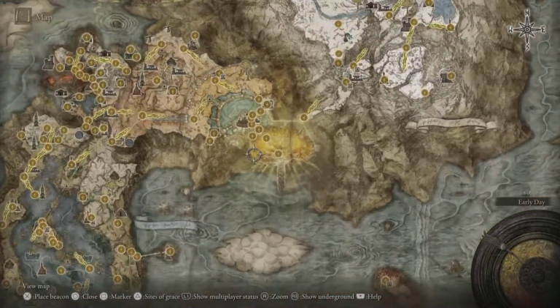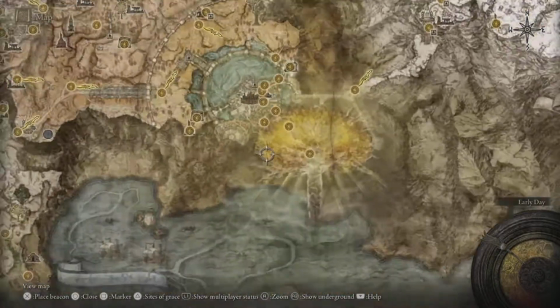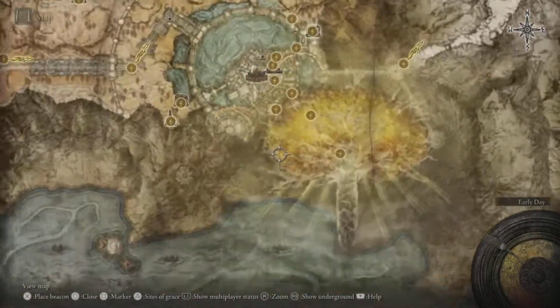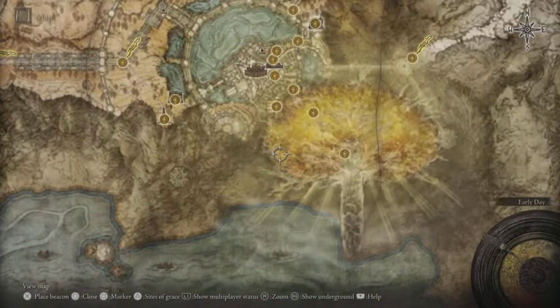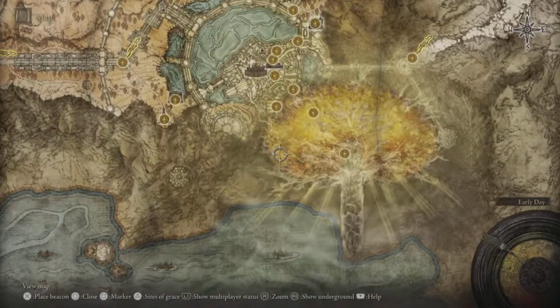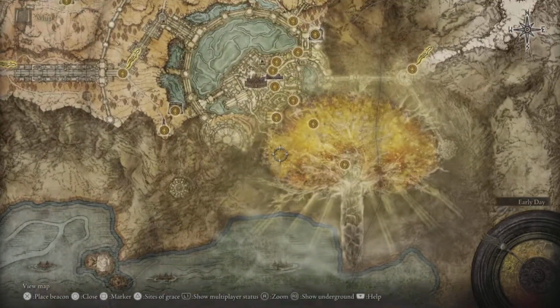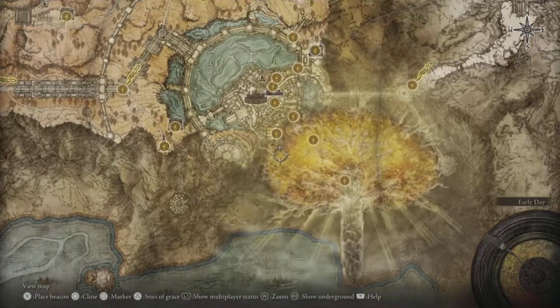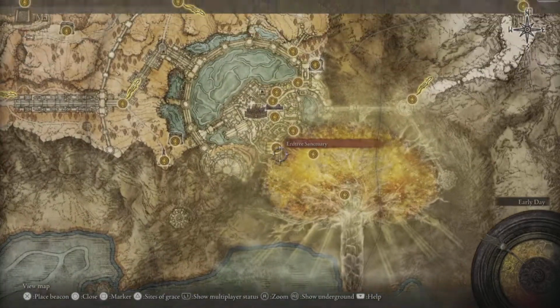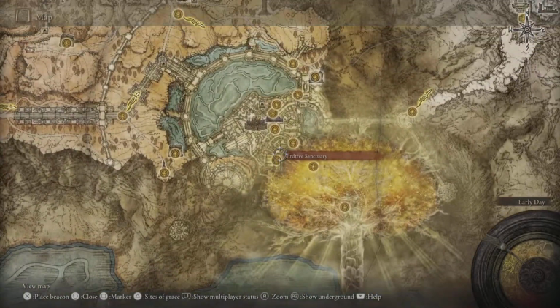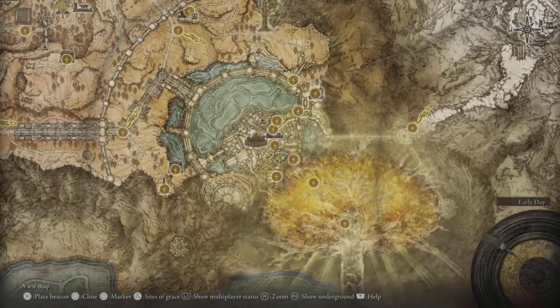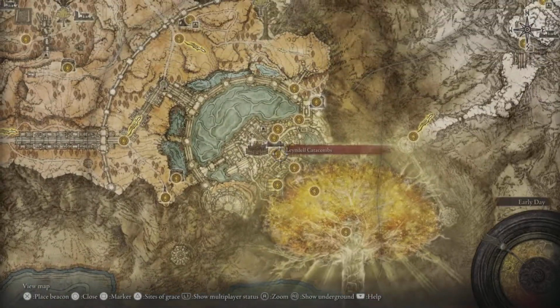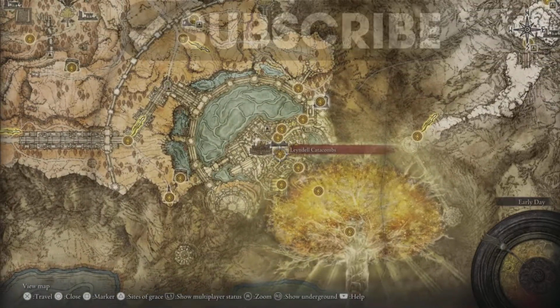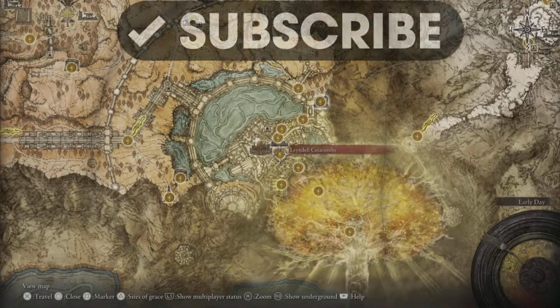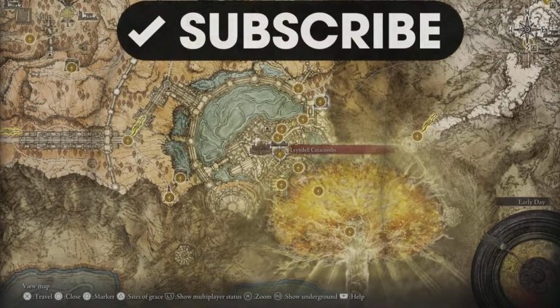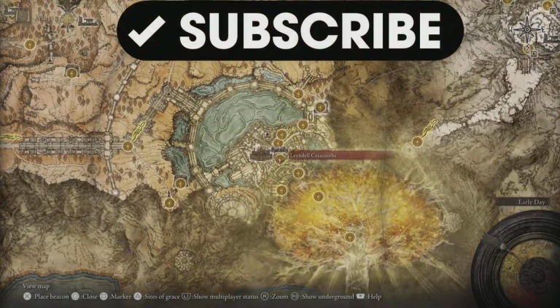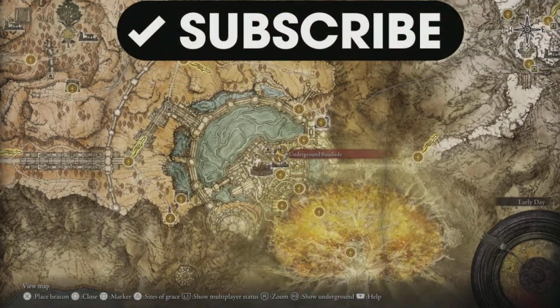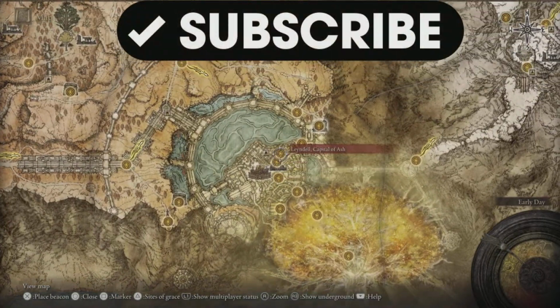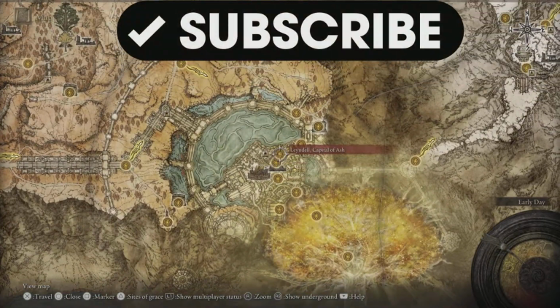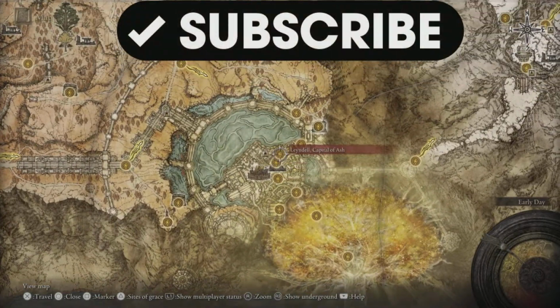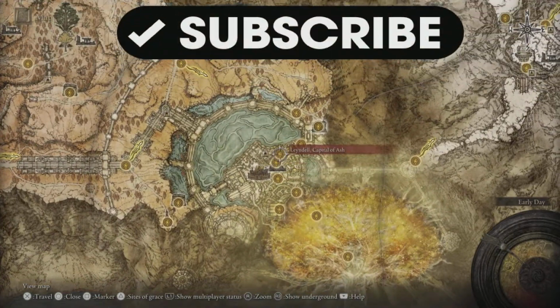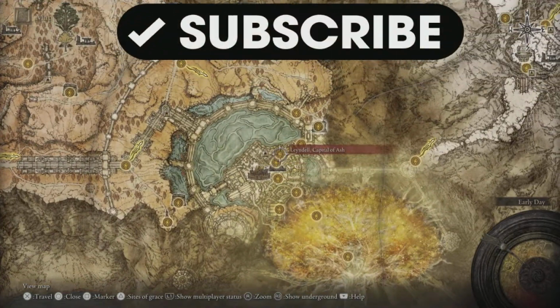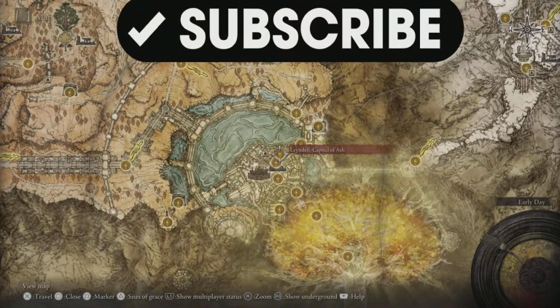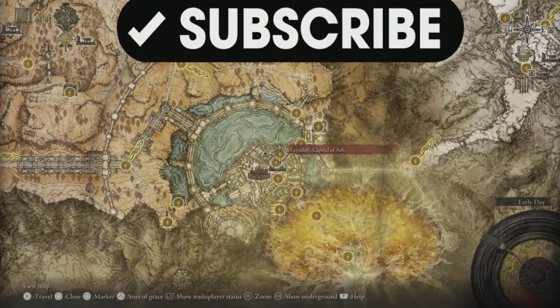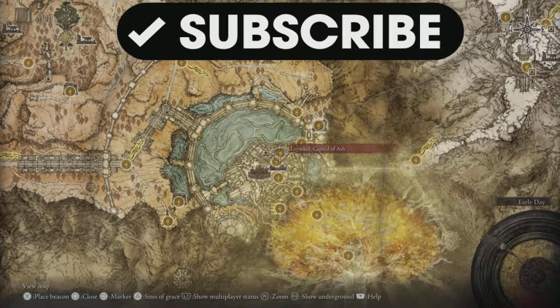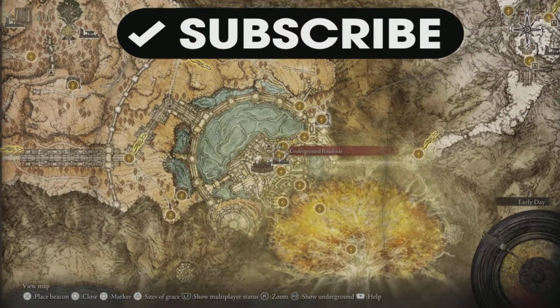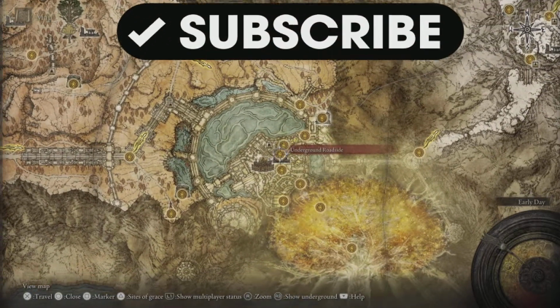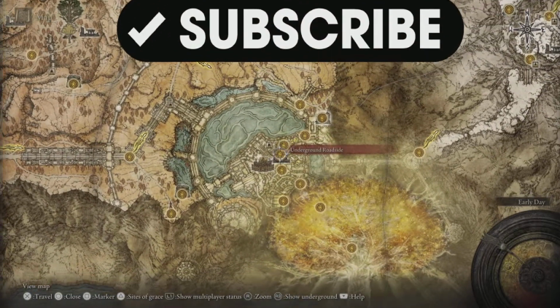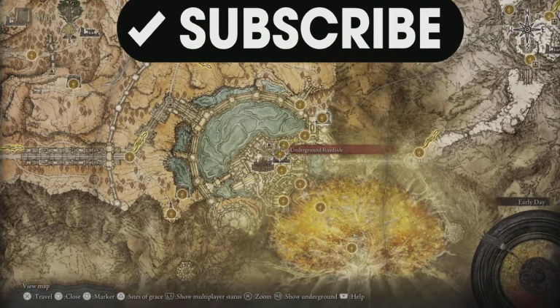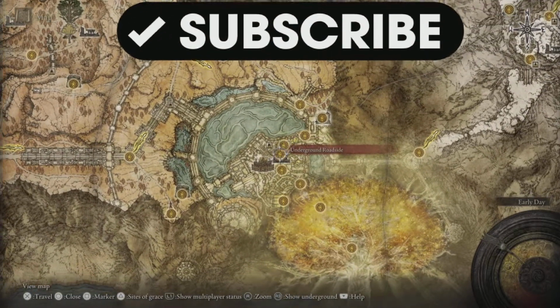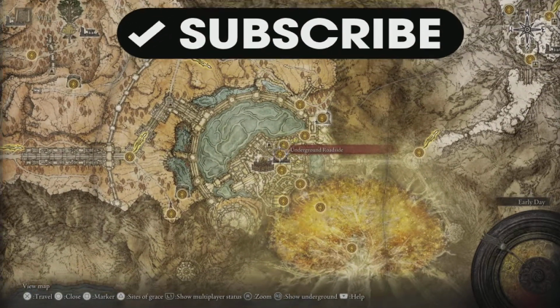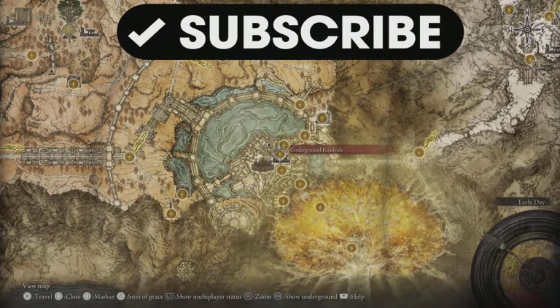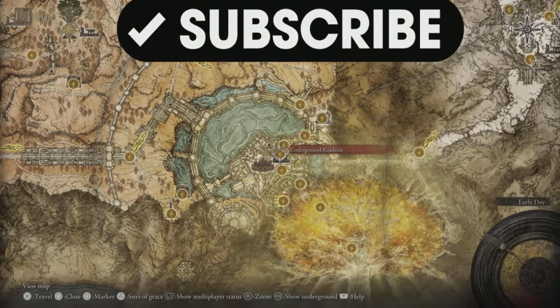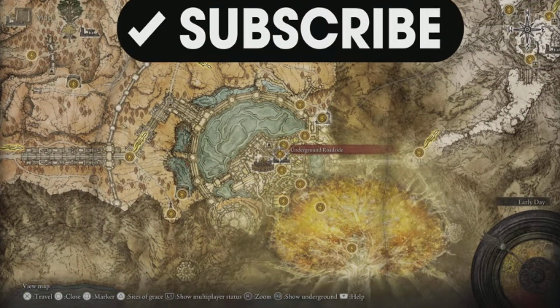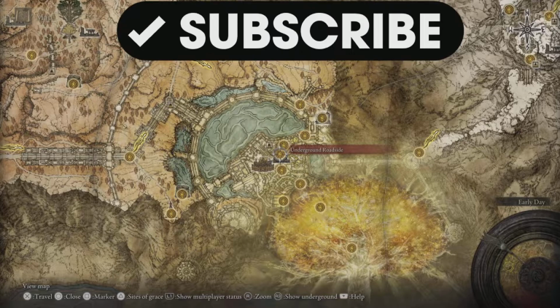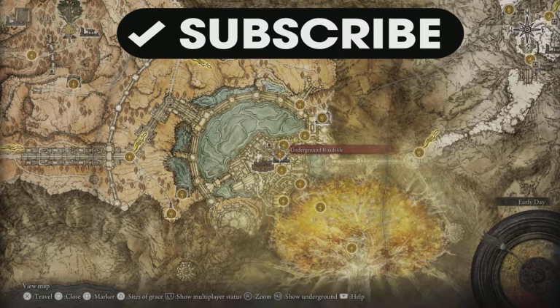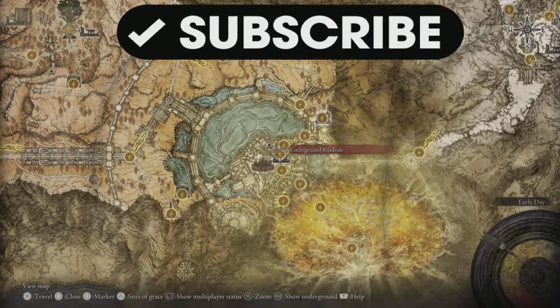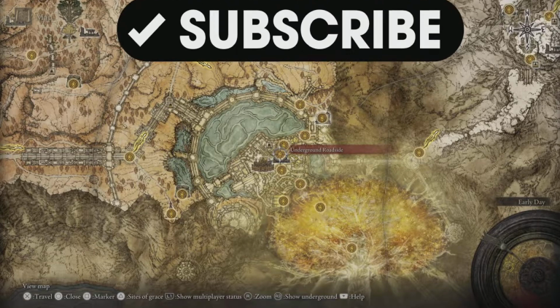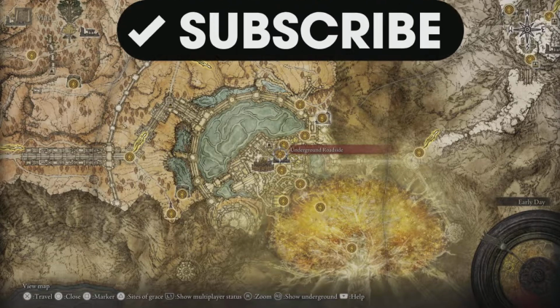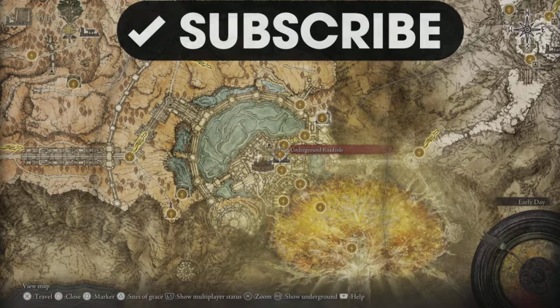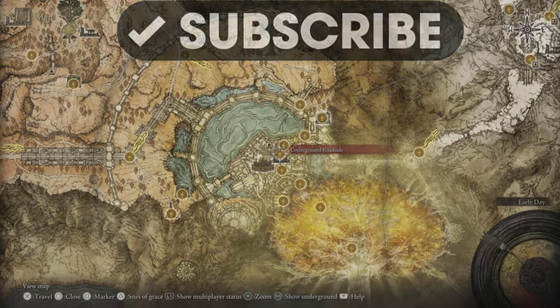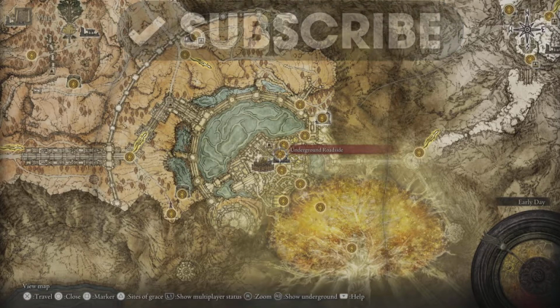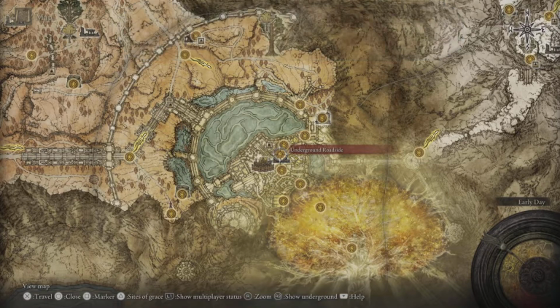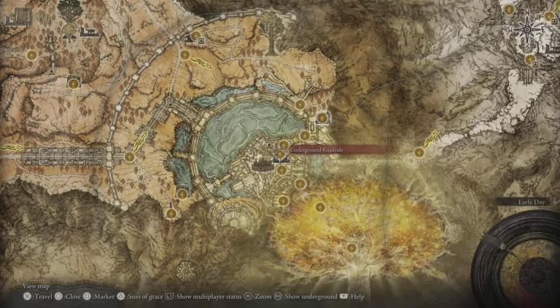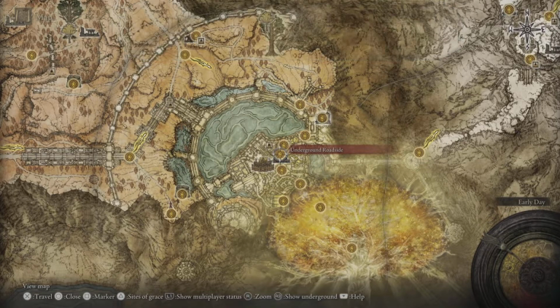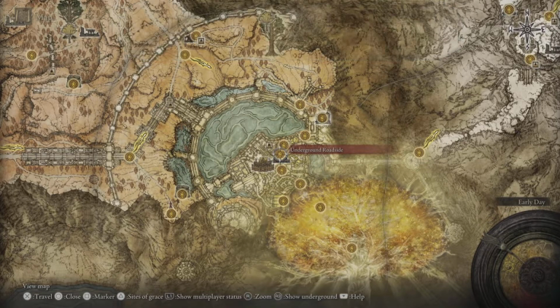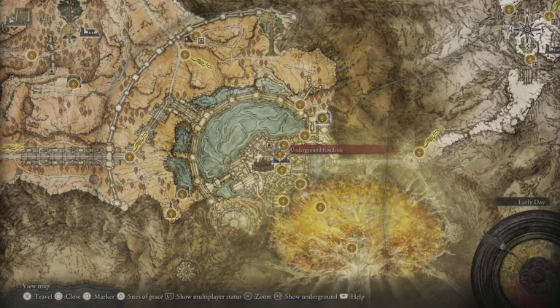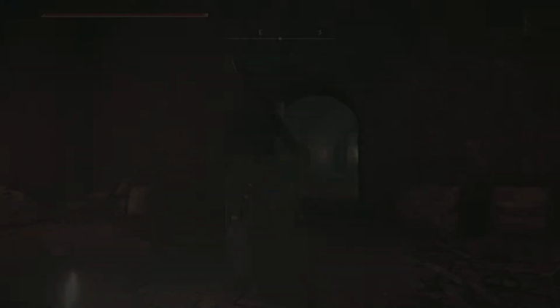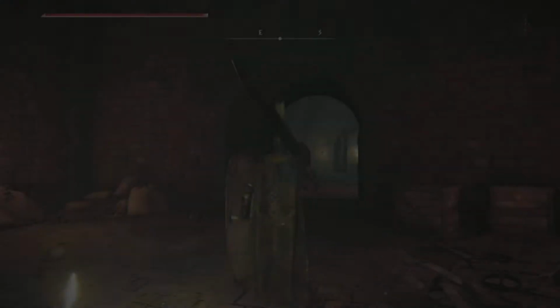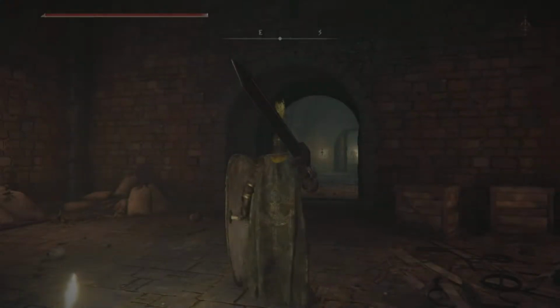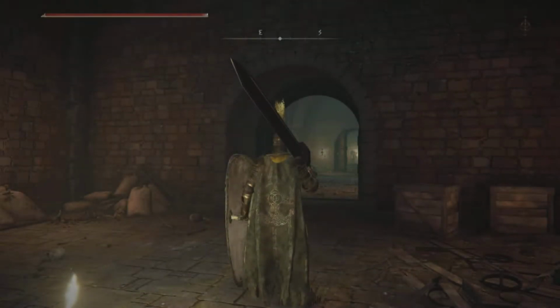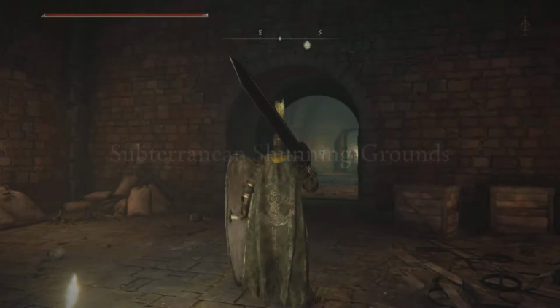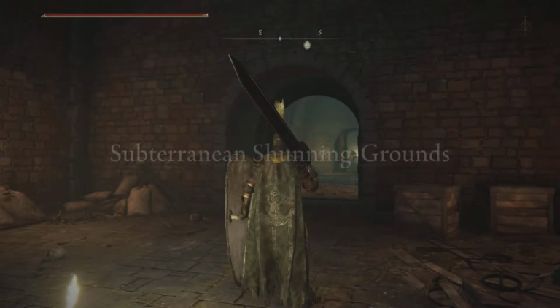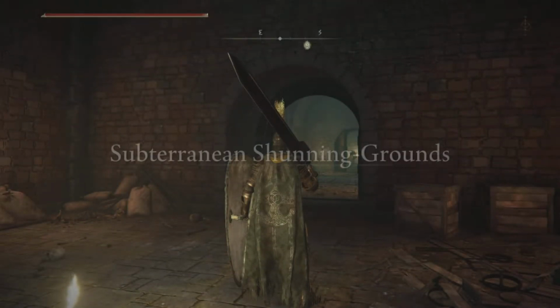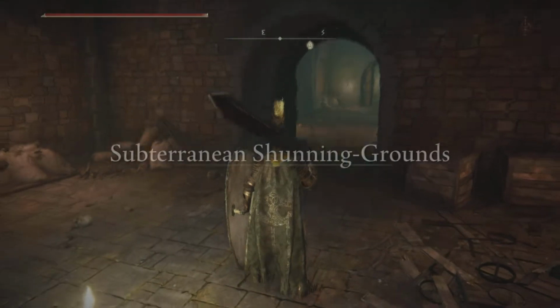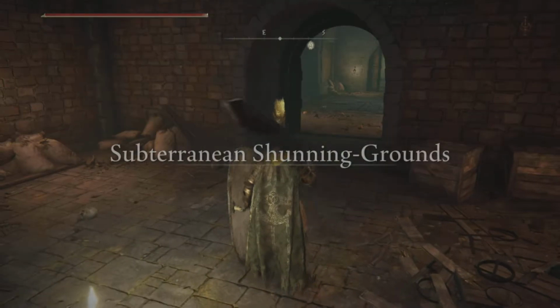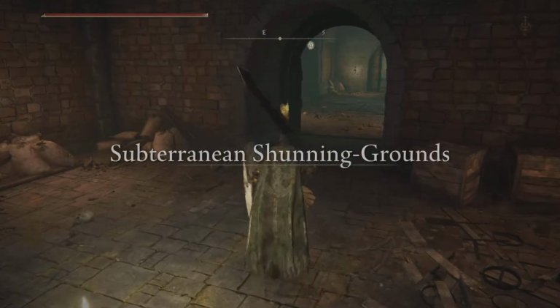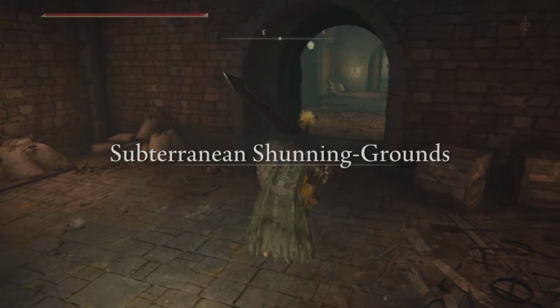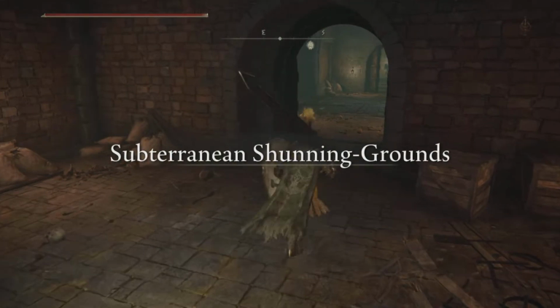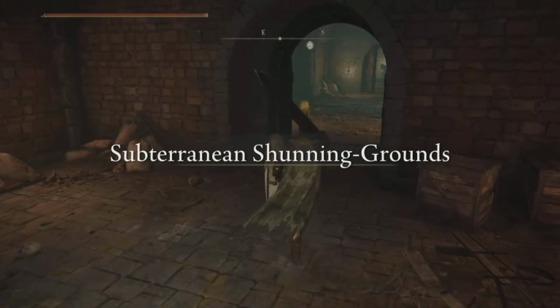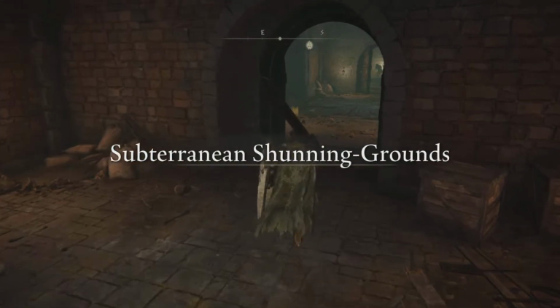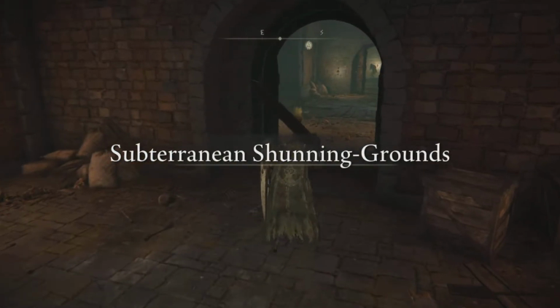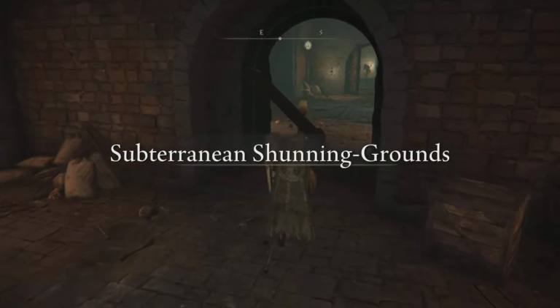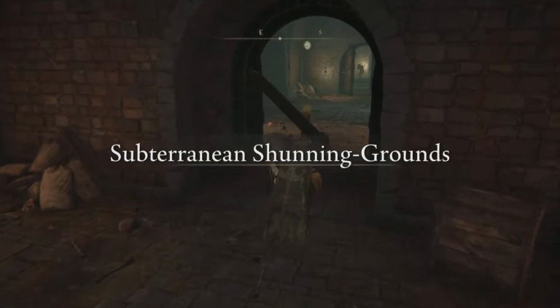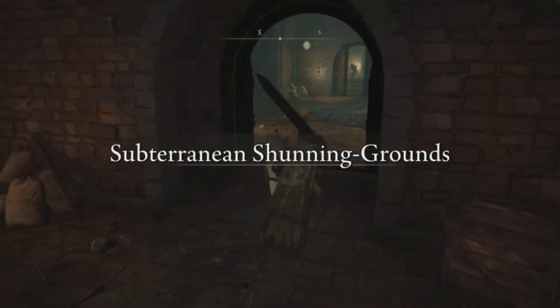What's going on guys? The first item you're going to need is down here in the city, underground roadside. Spawn in here.